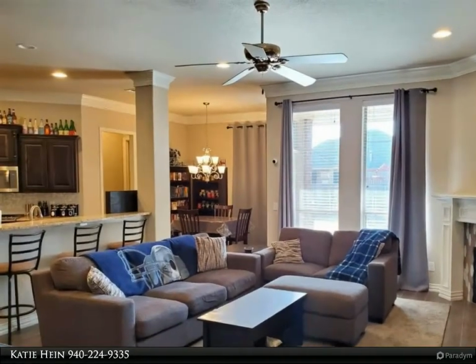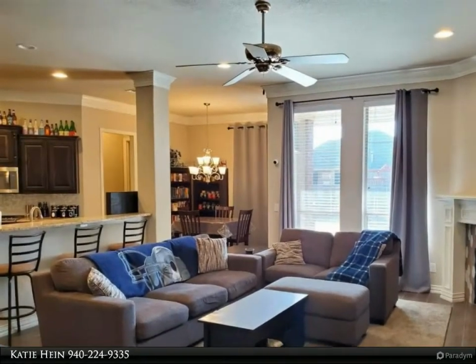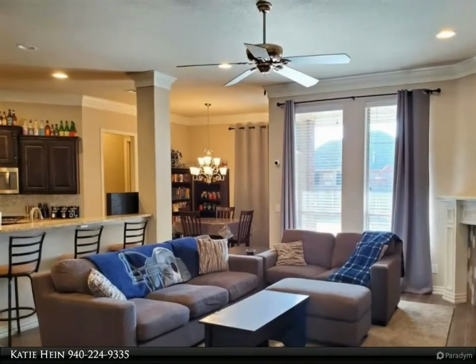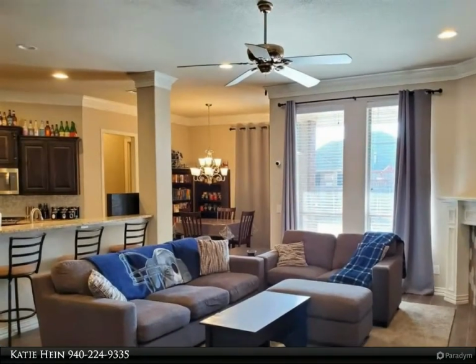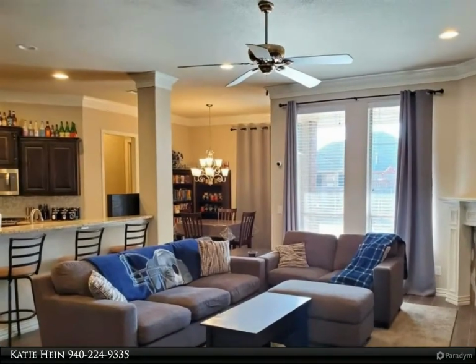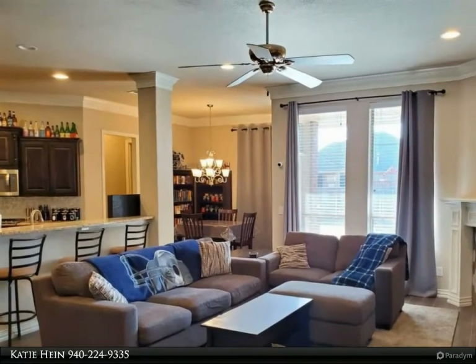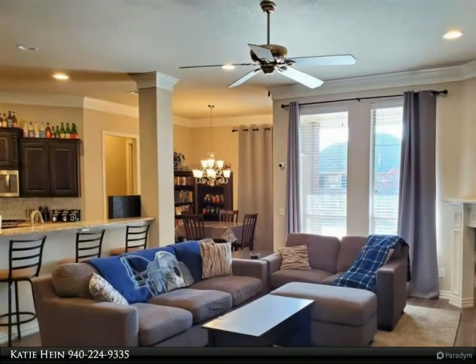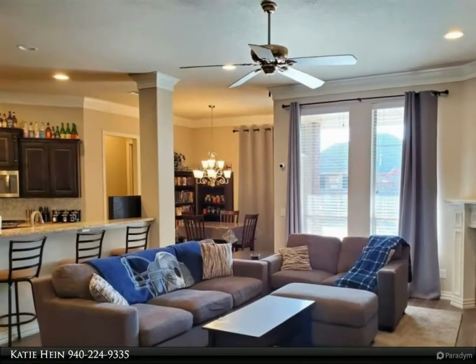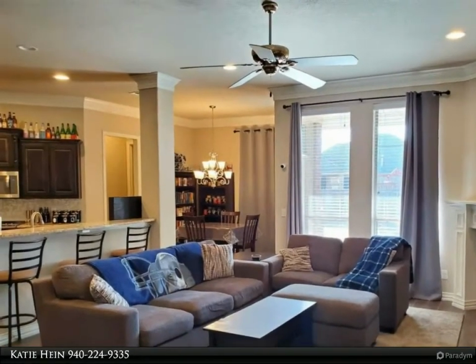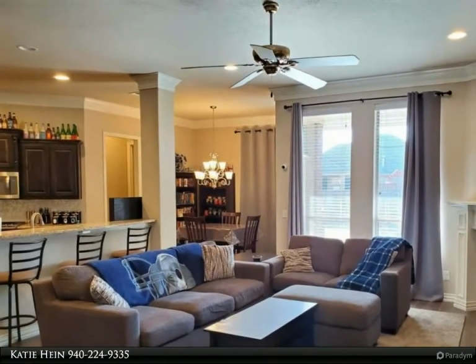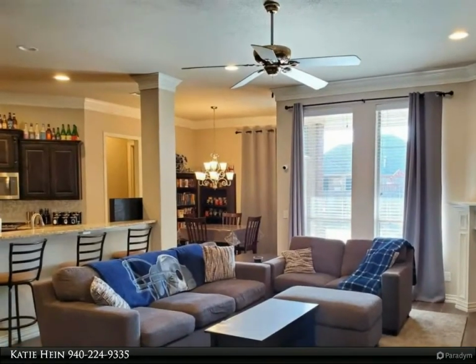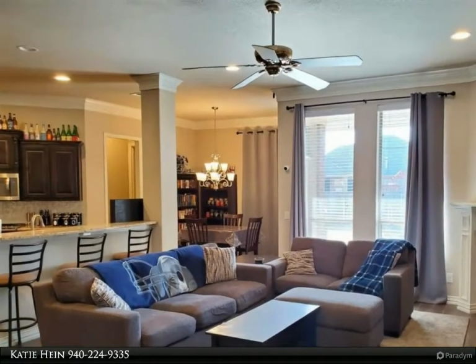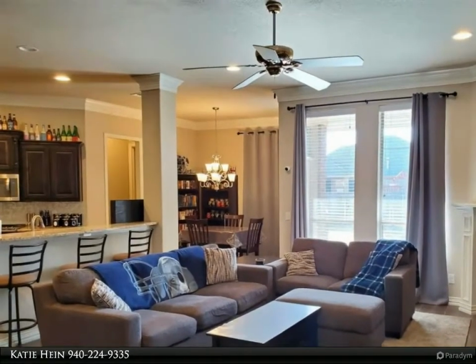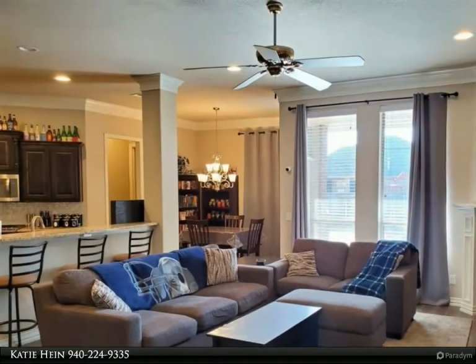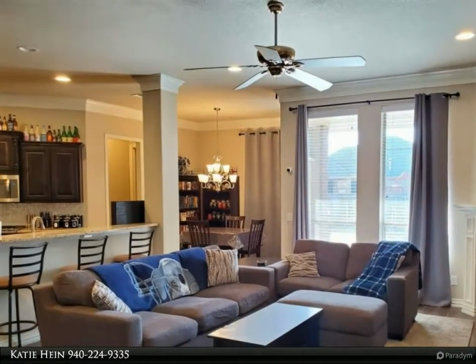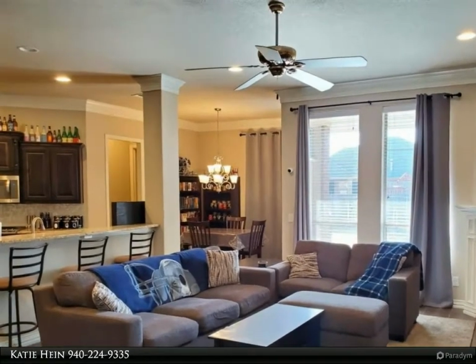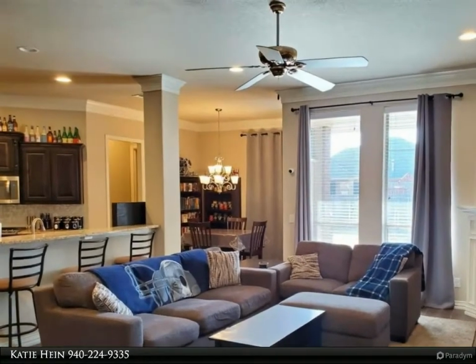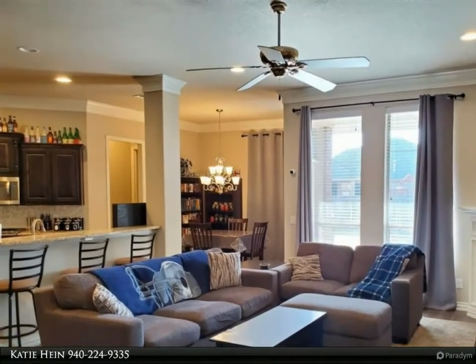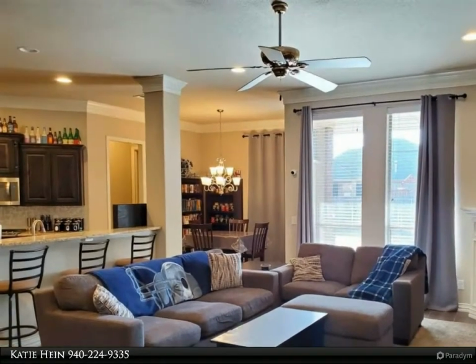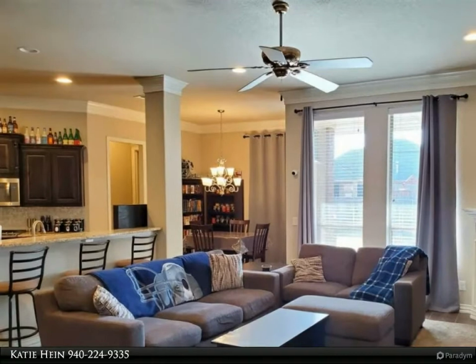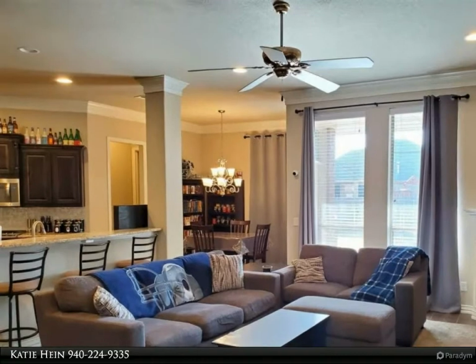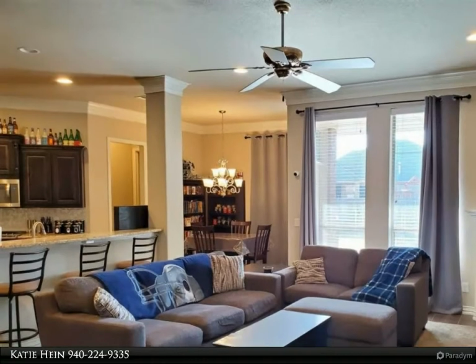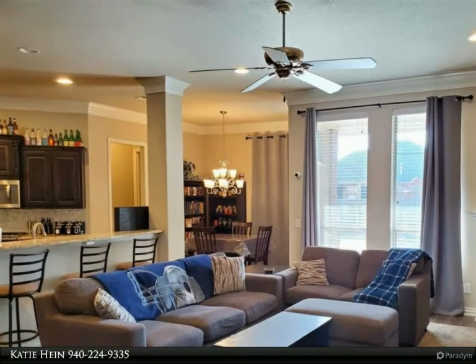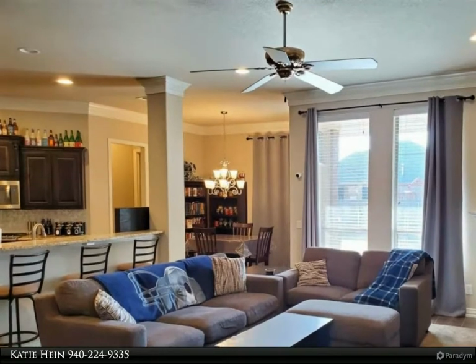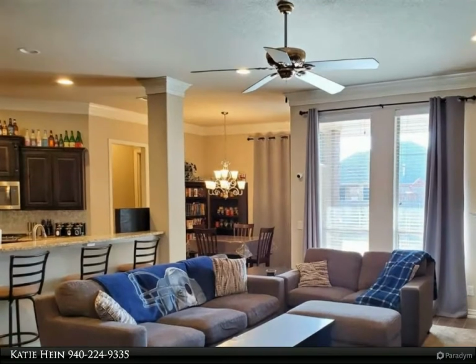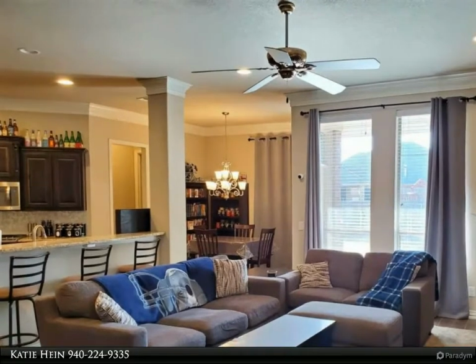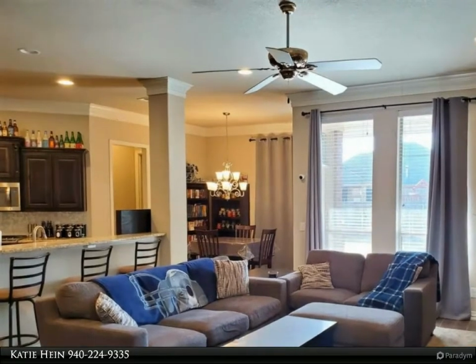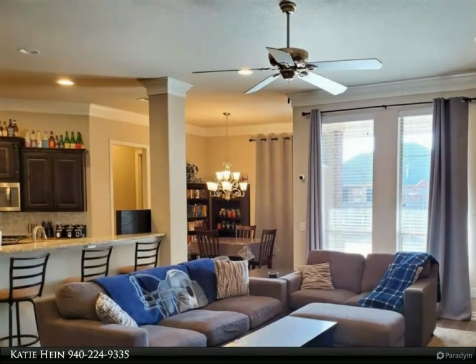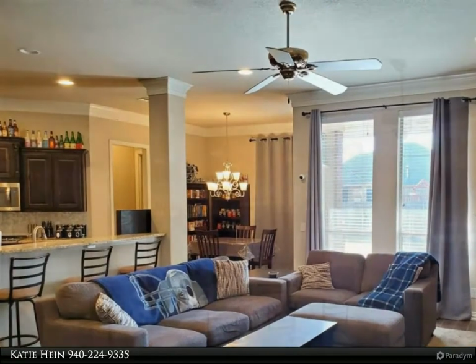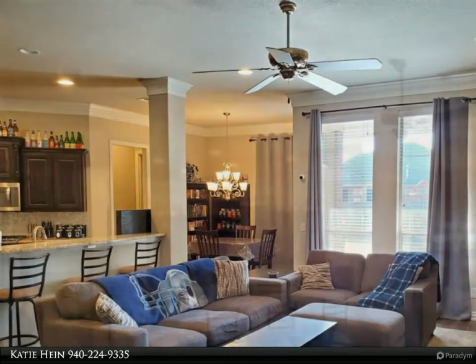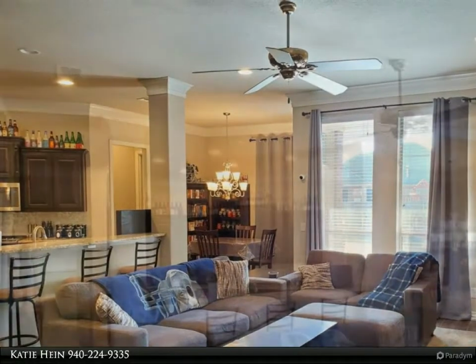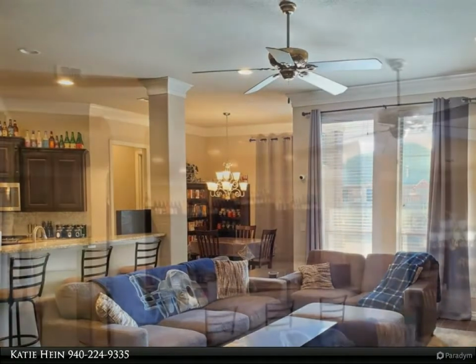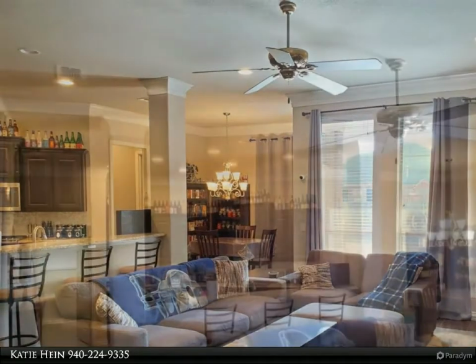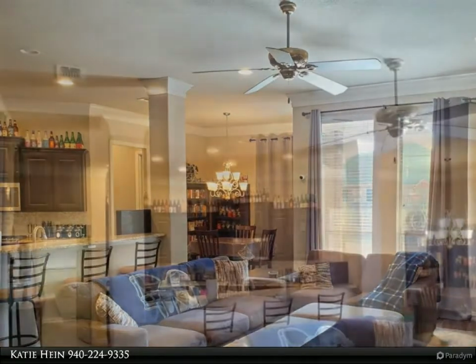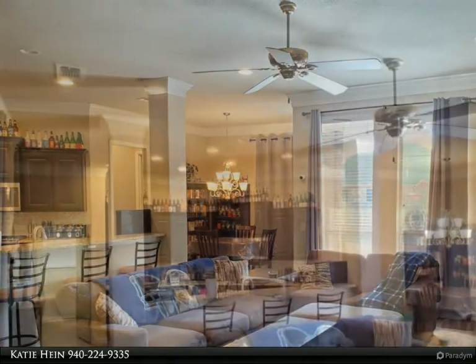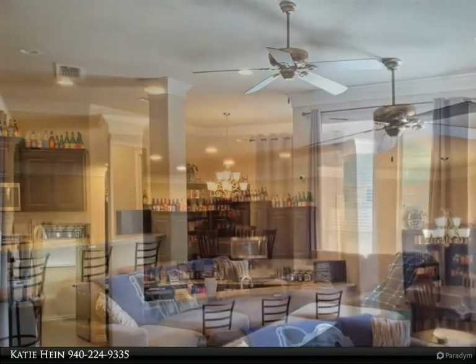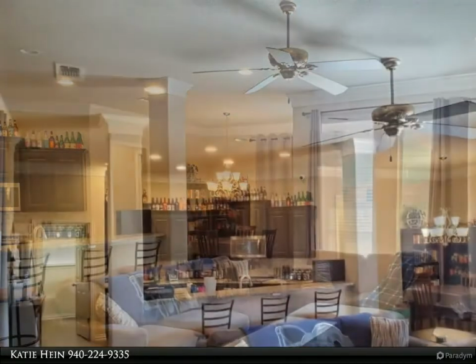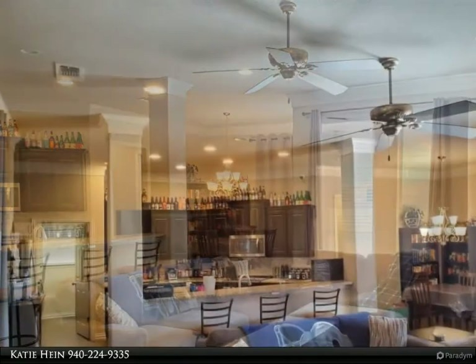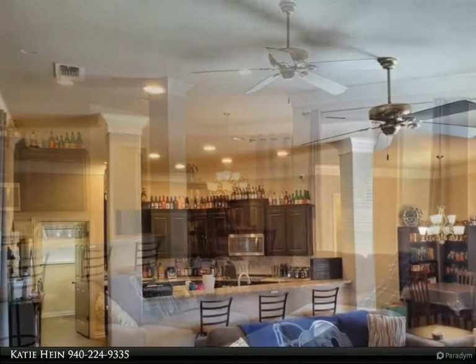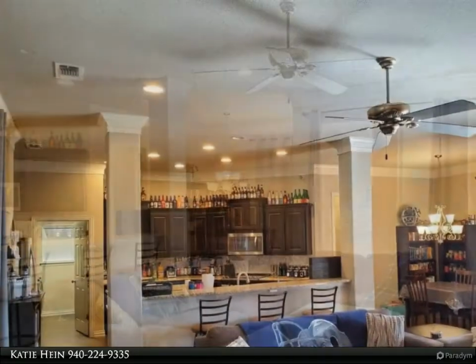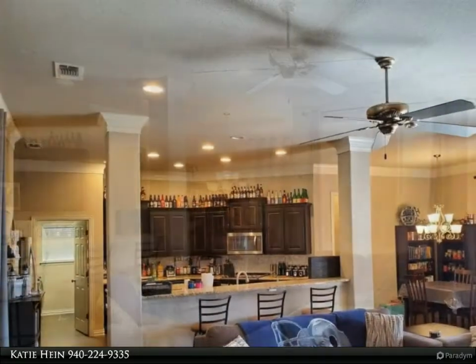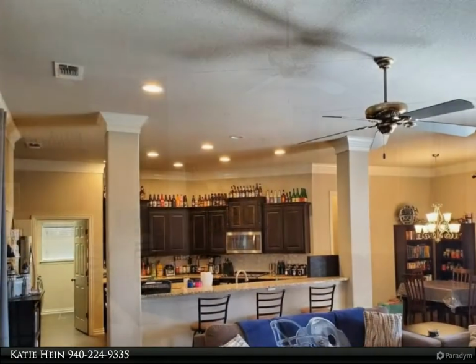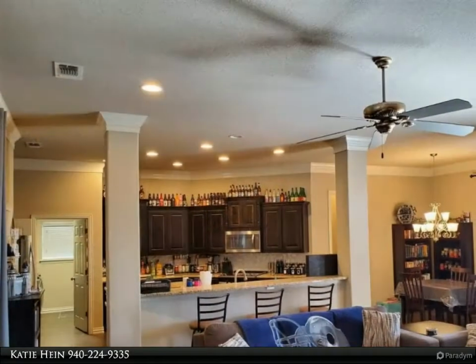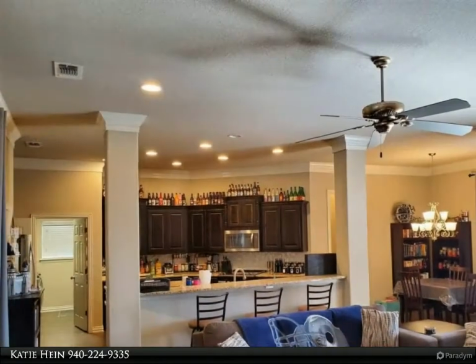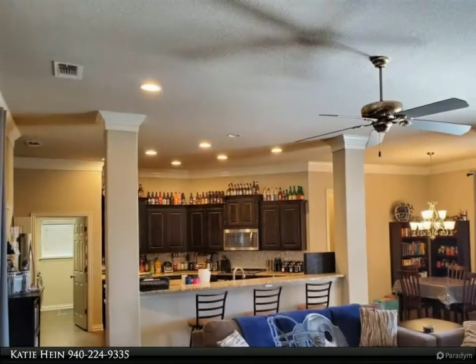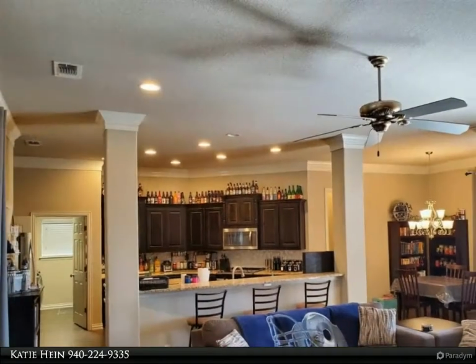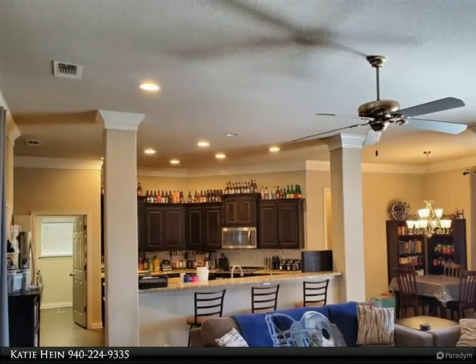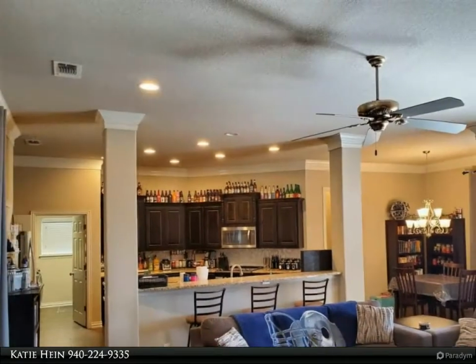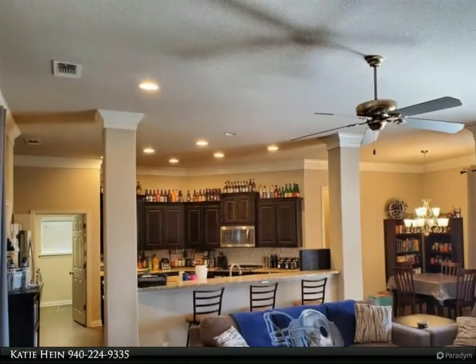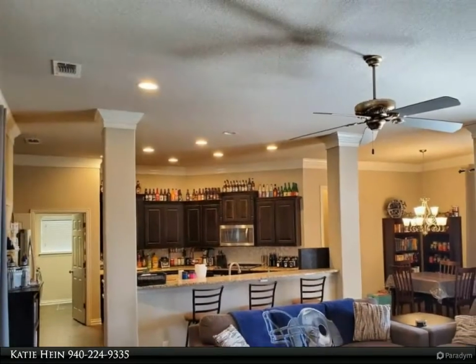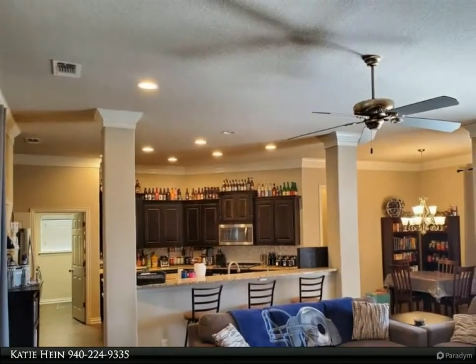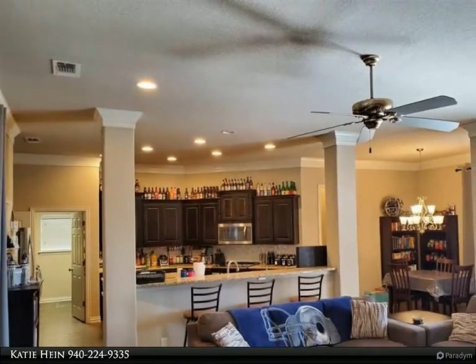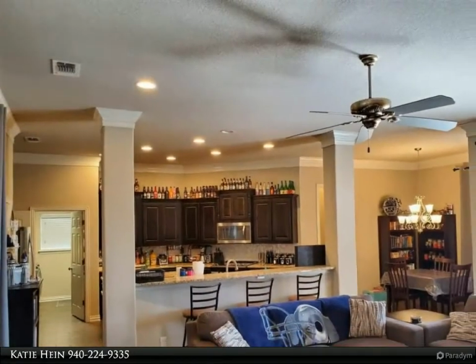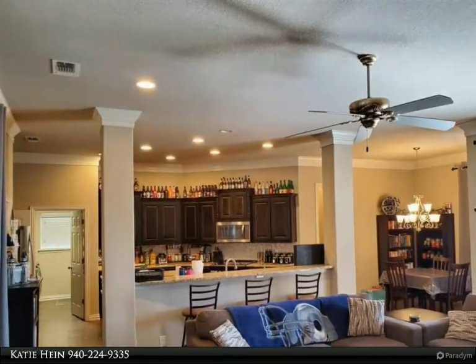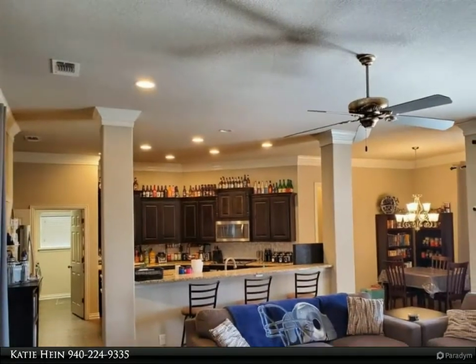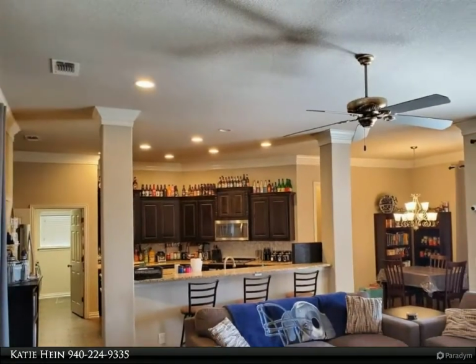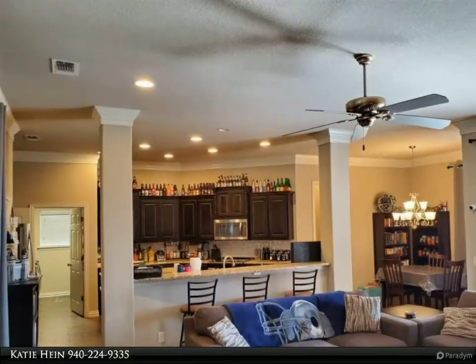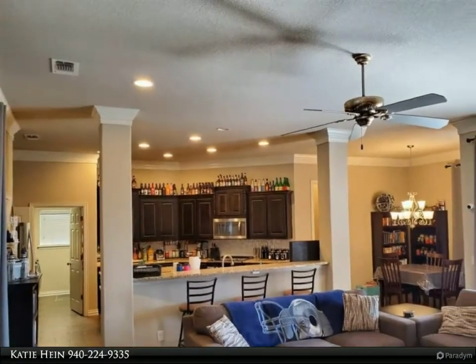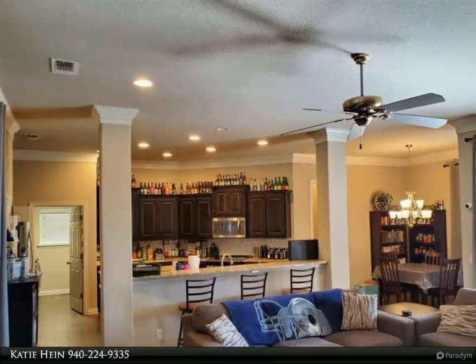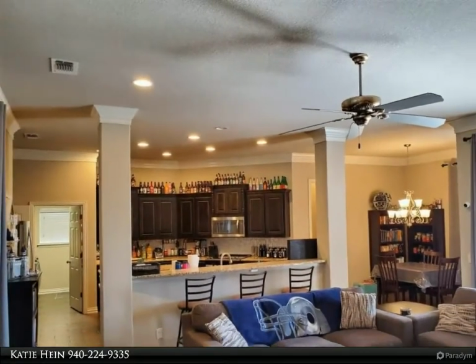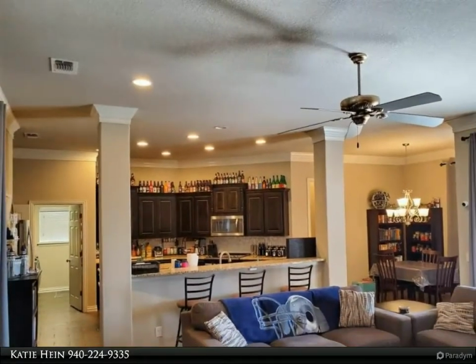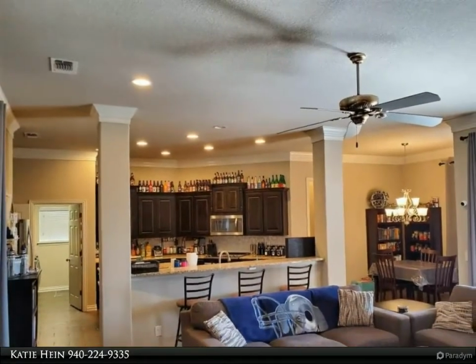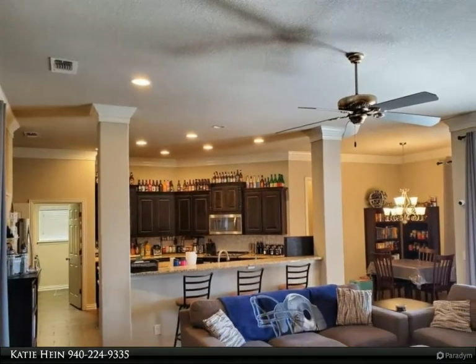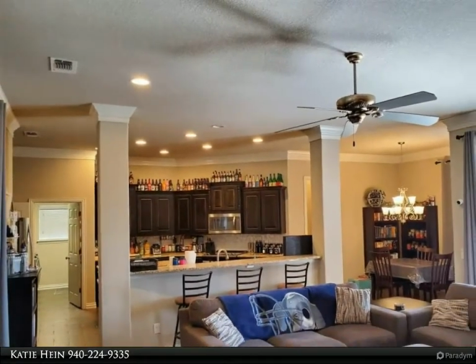Covered and extended patio with storage shed. Fully landscaped with sprinkler system.